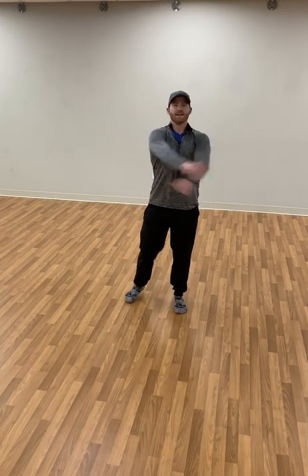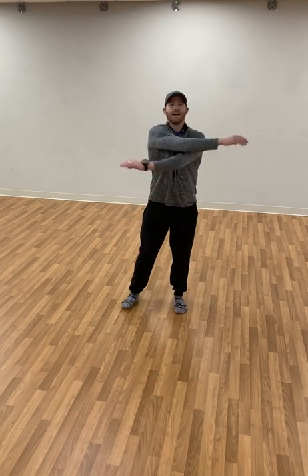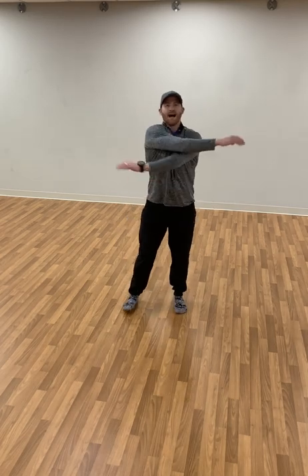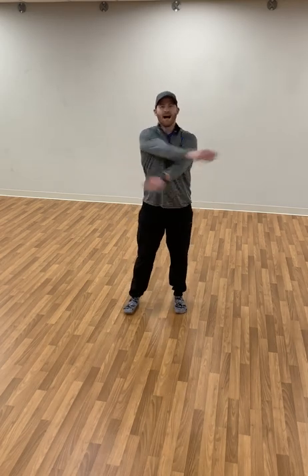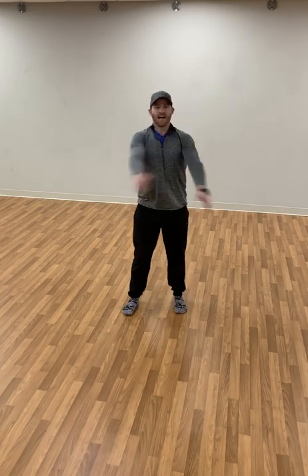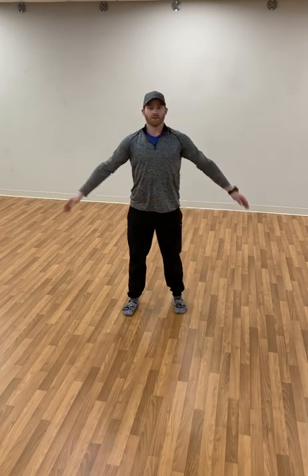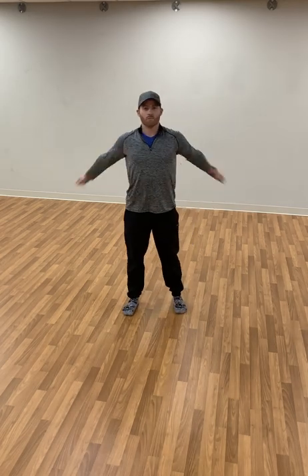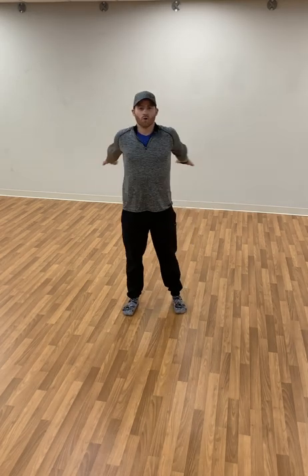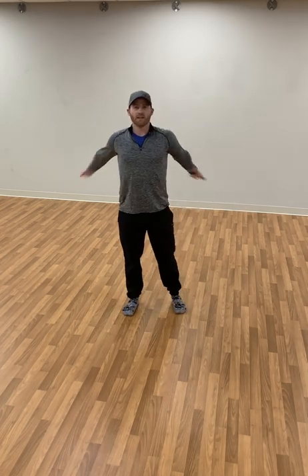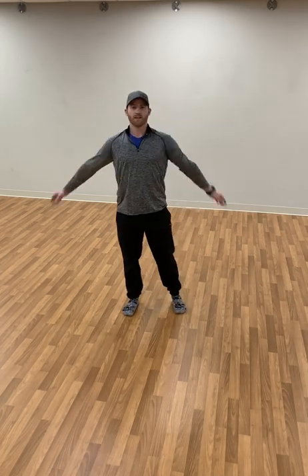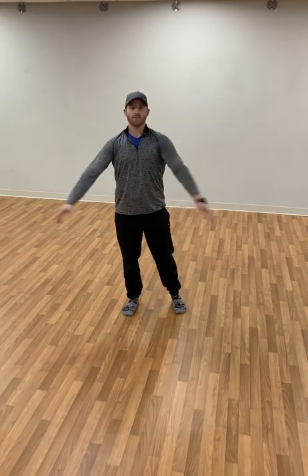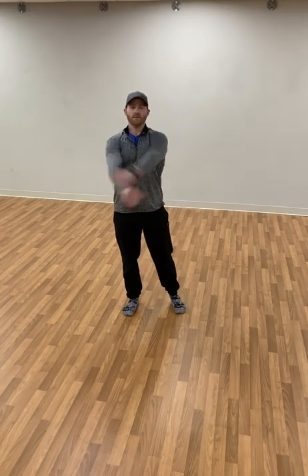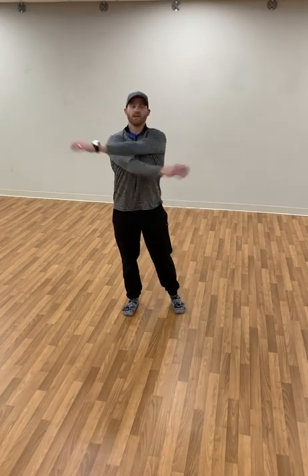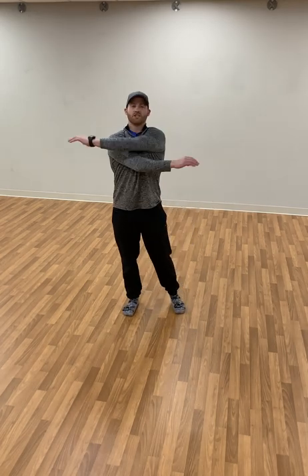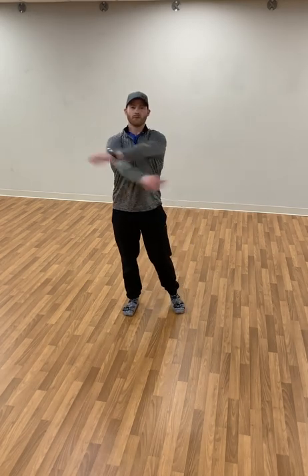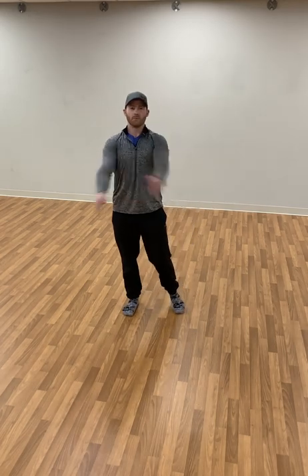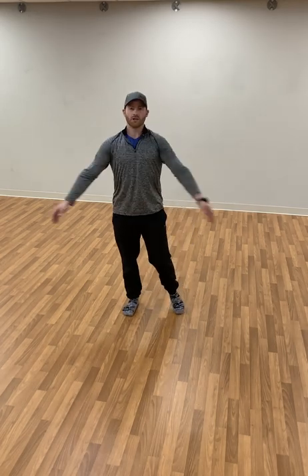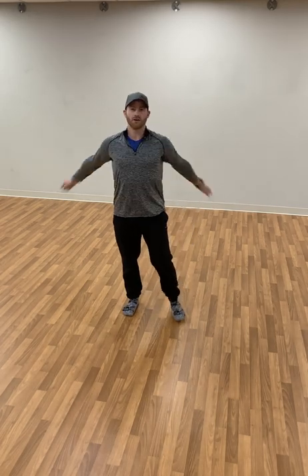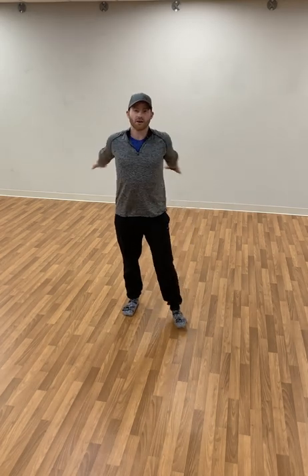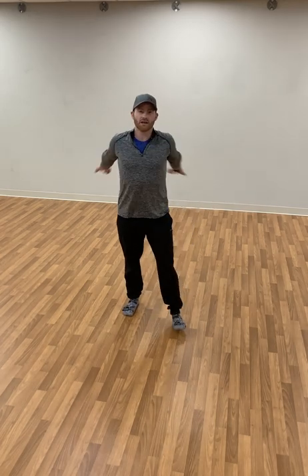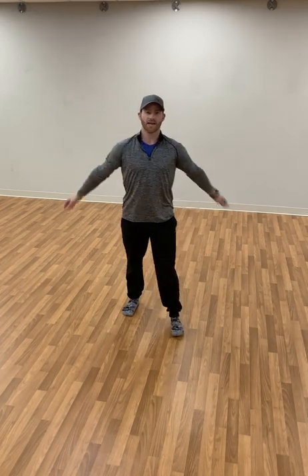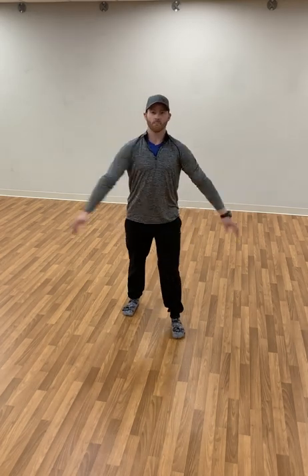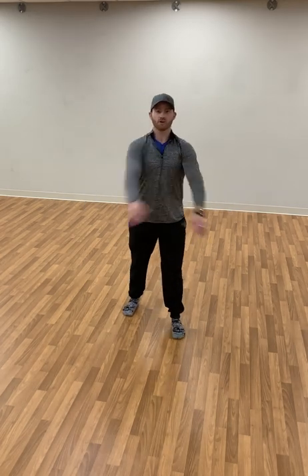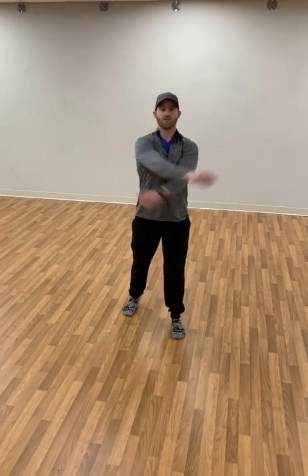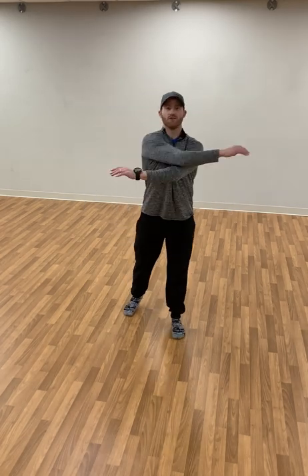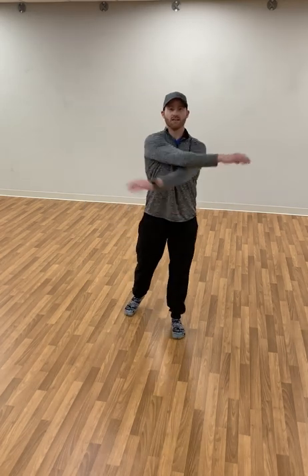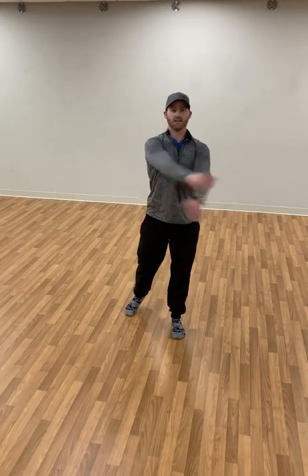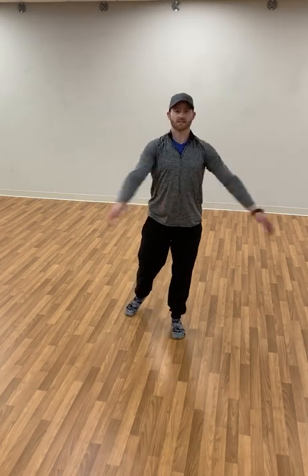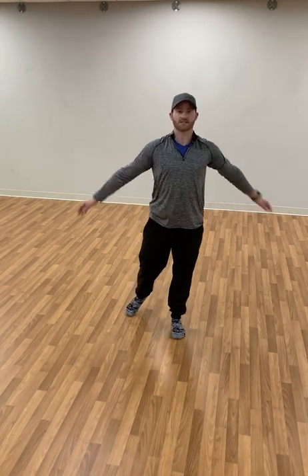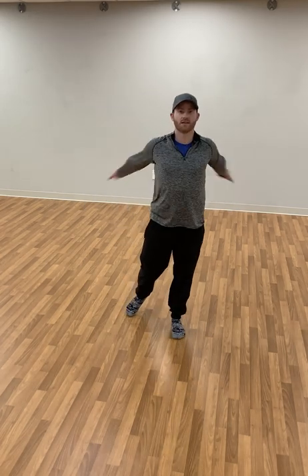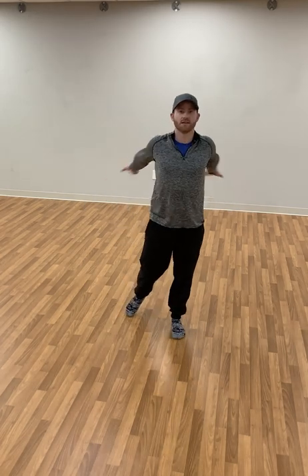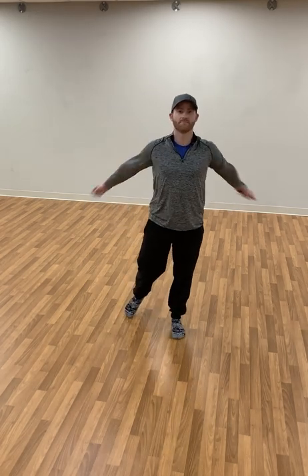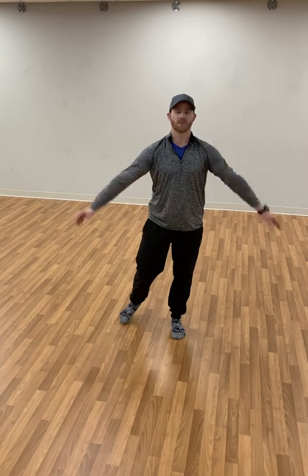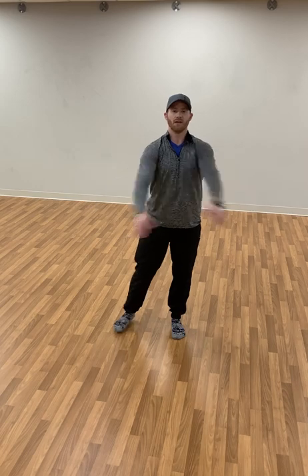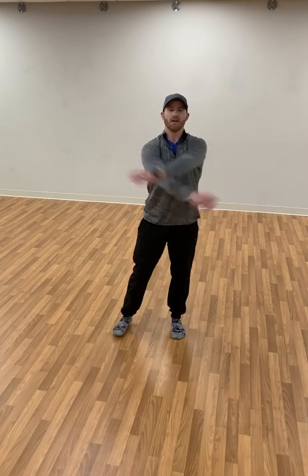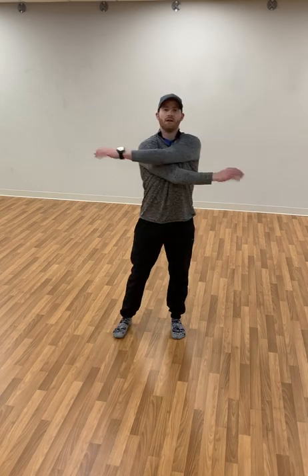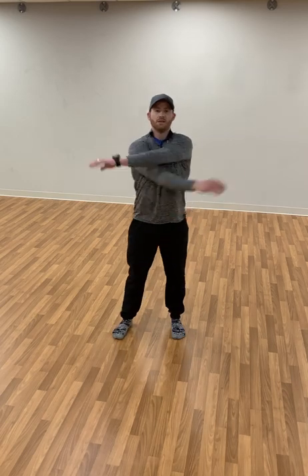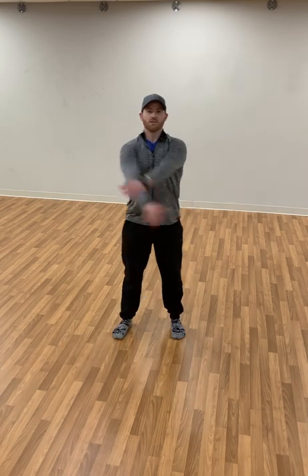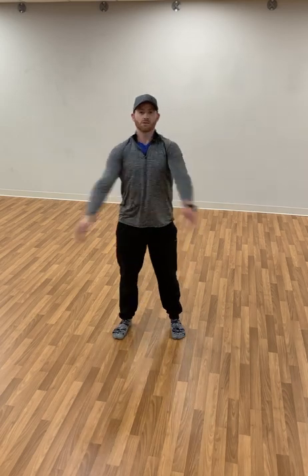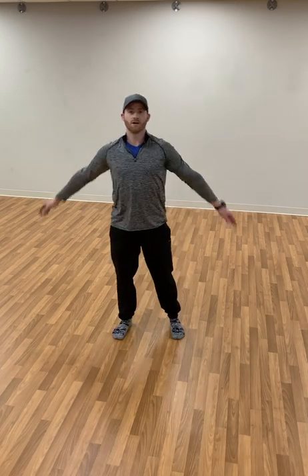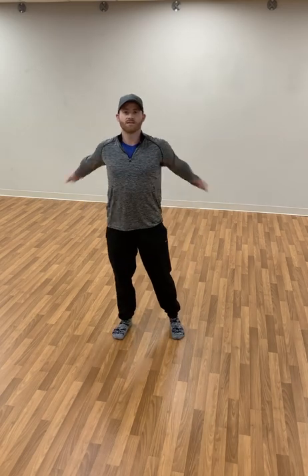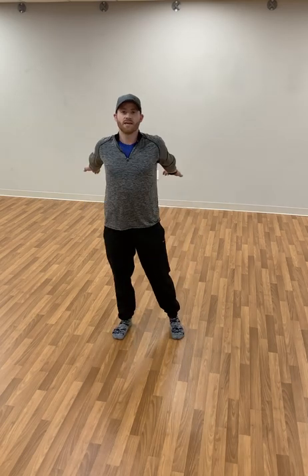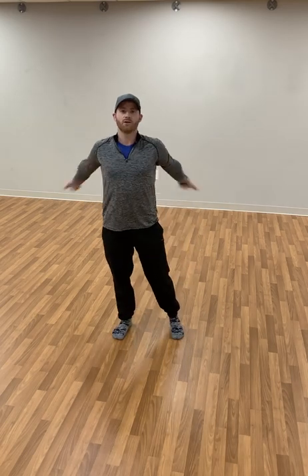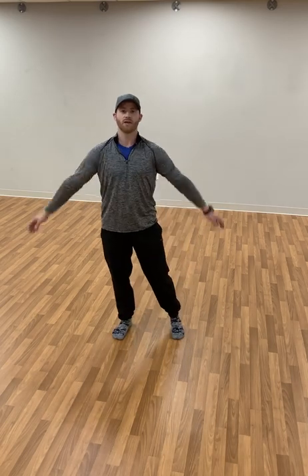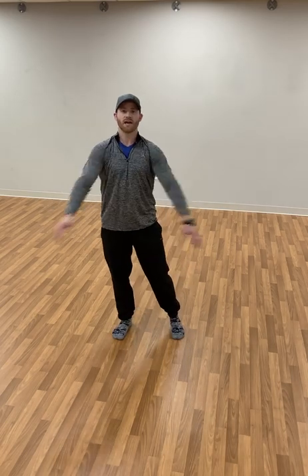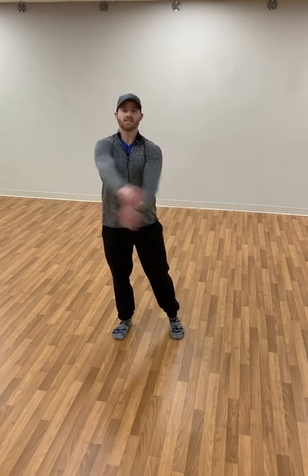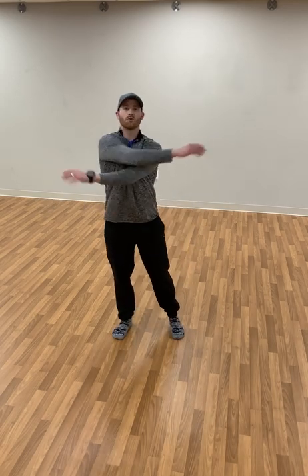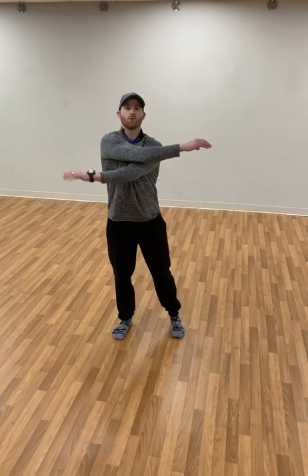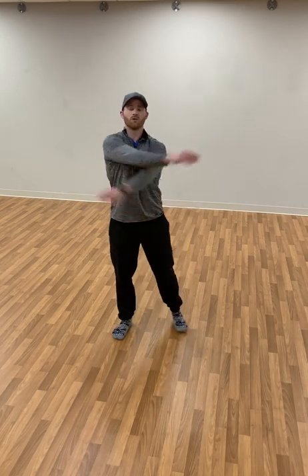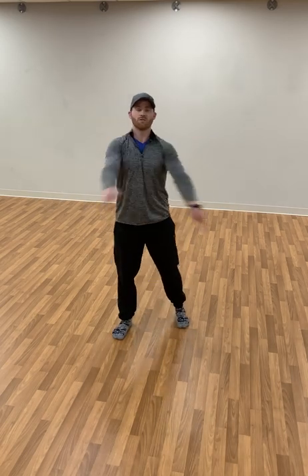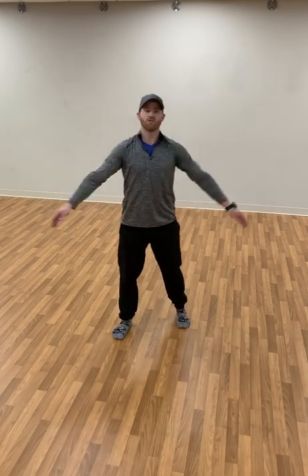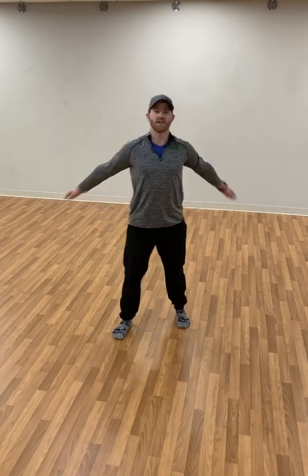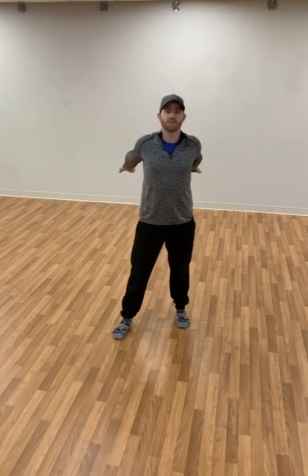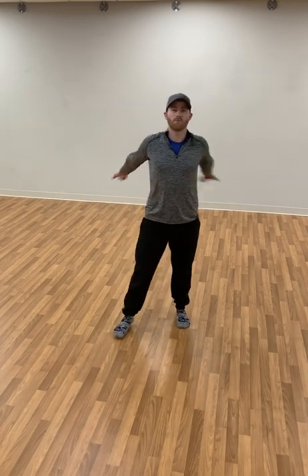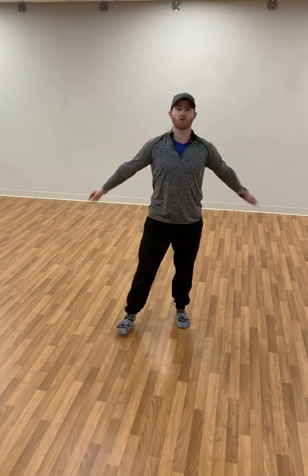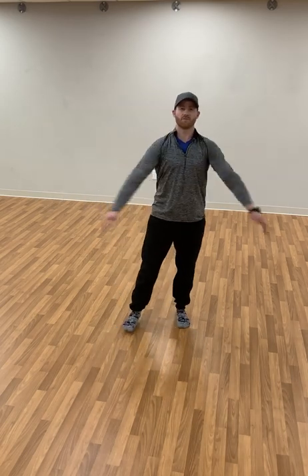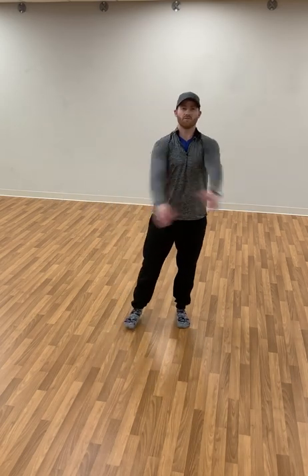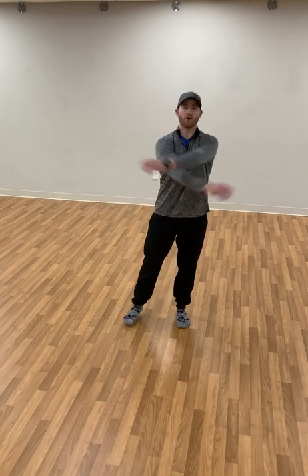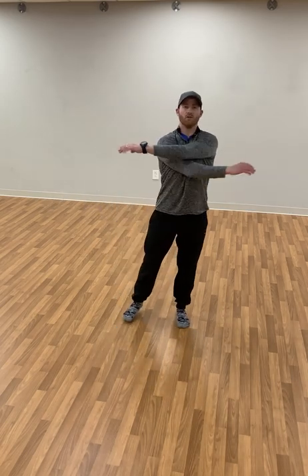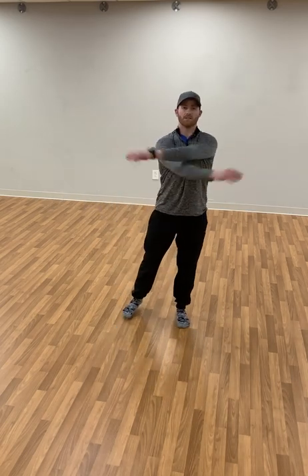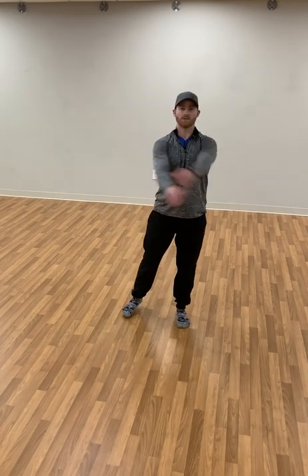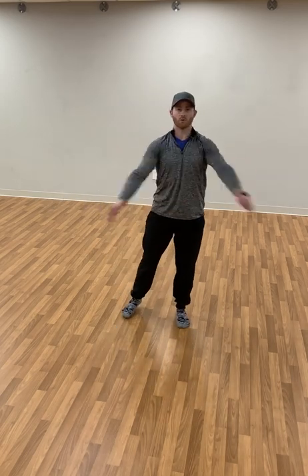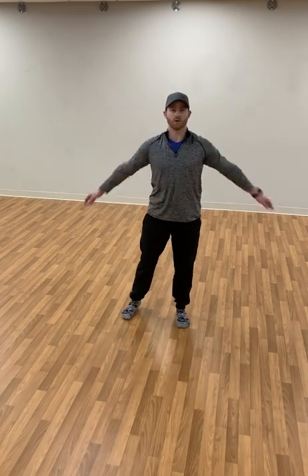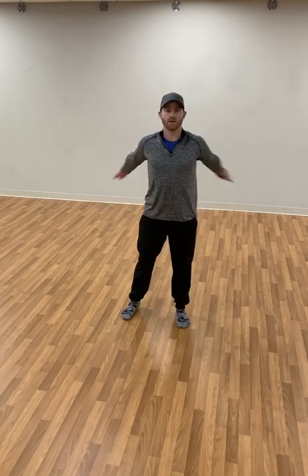Hi, good morning. Blake Shepherd here at Cambridge Fitness. I just want to take you guys through a little flexibility flow this morning.